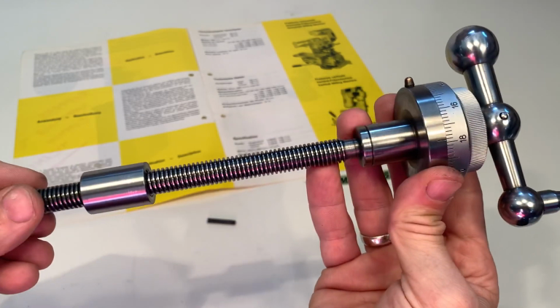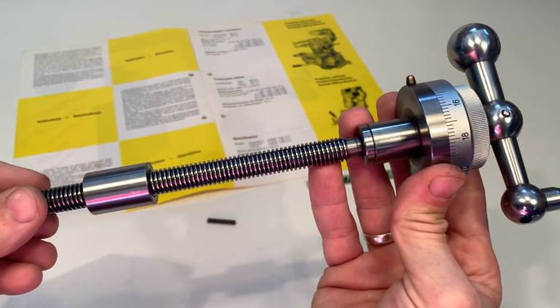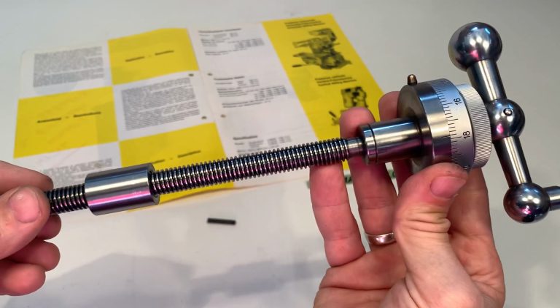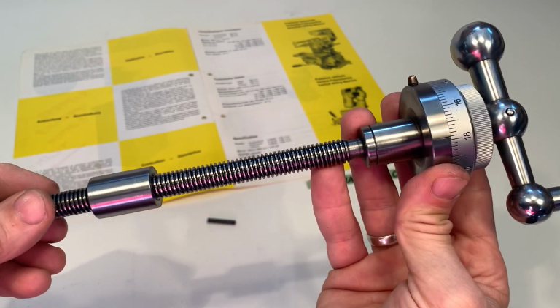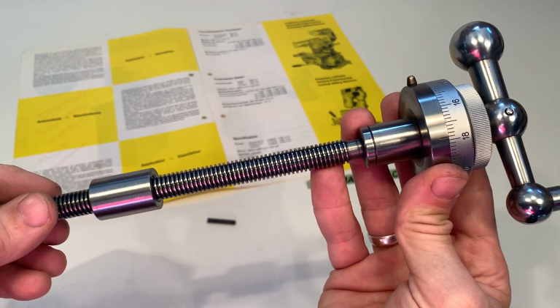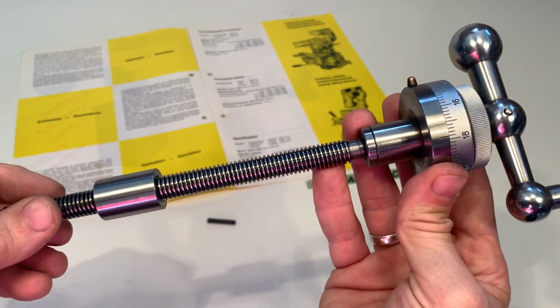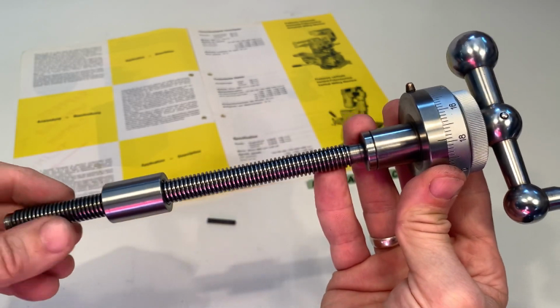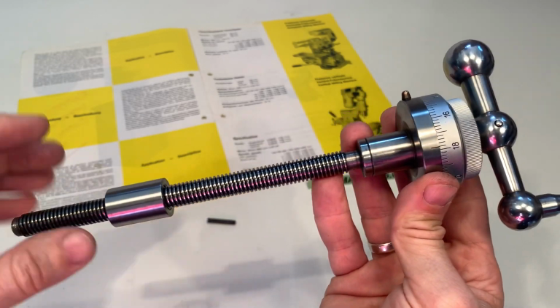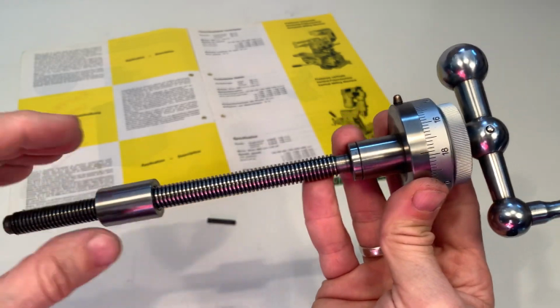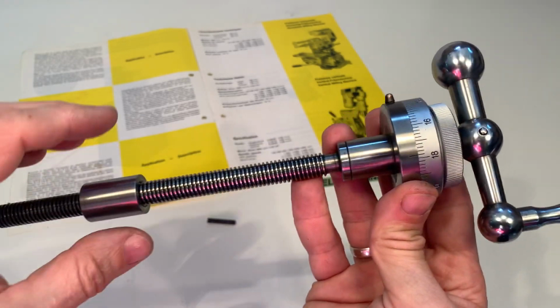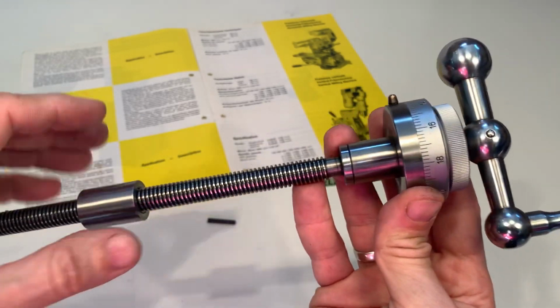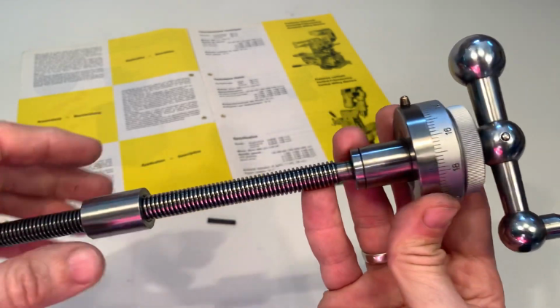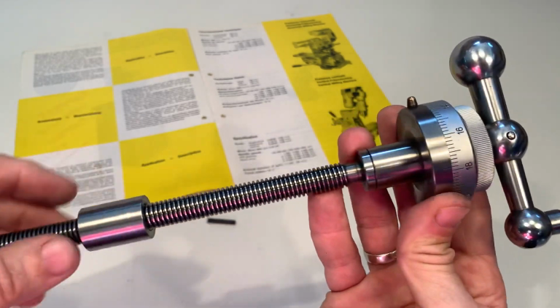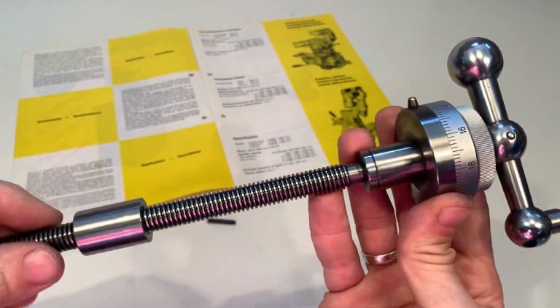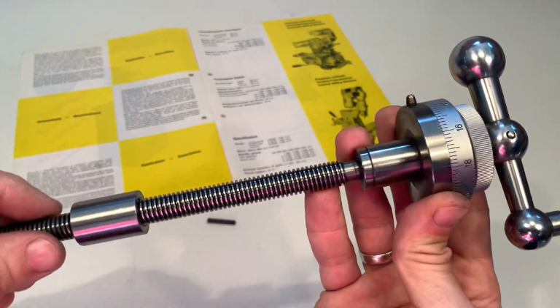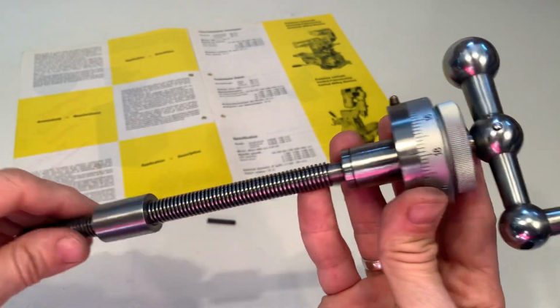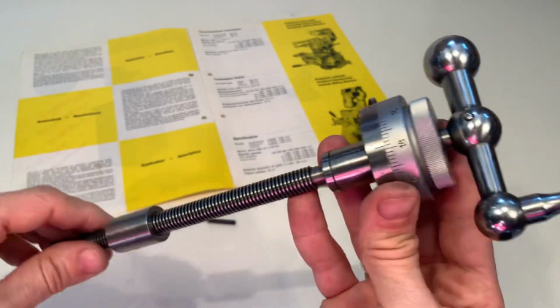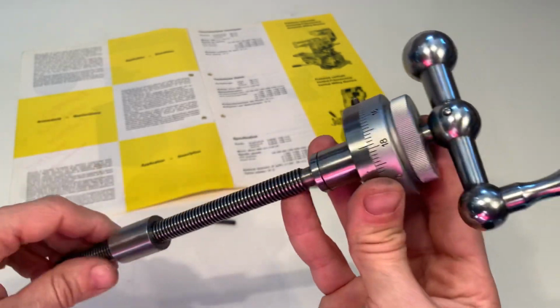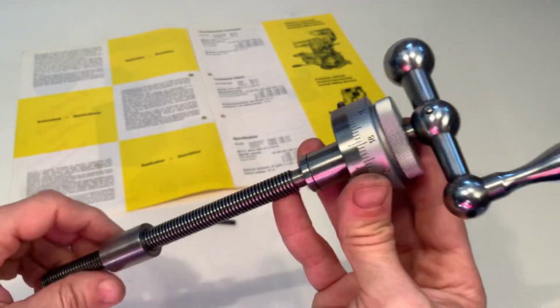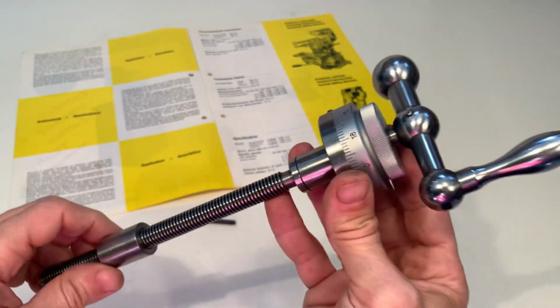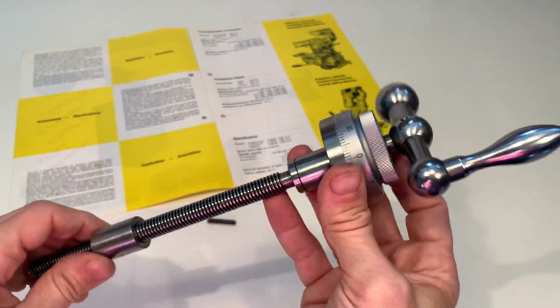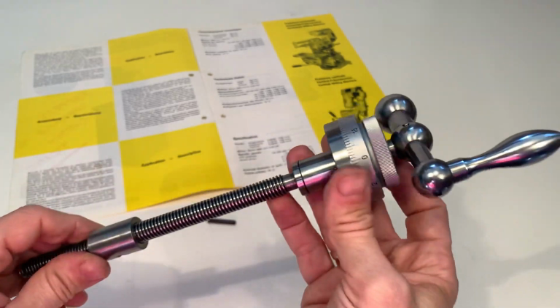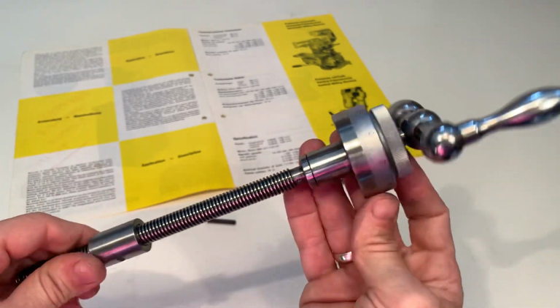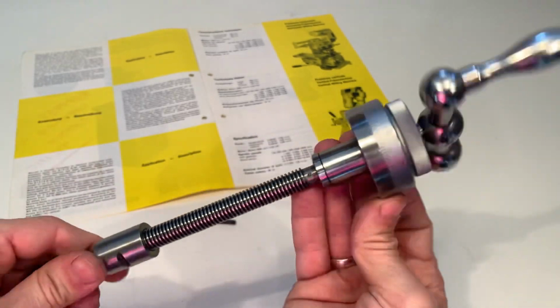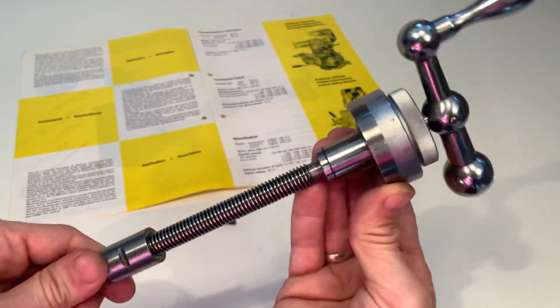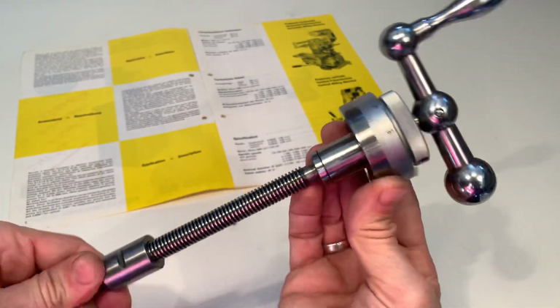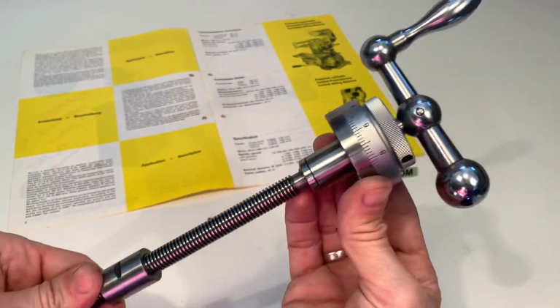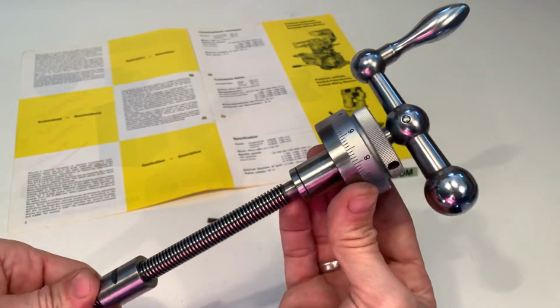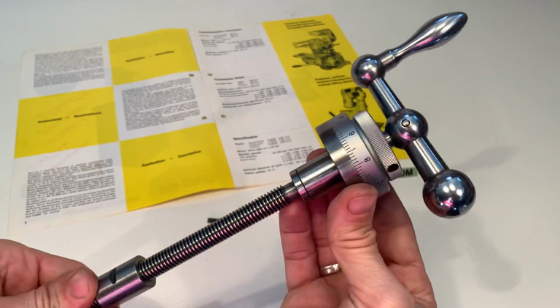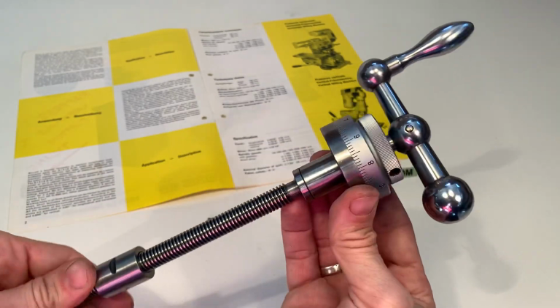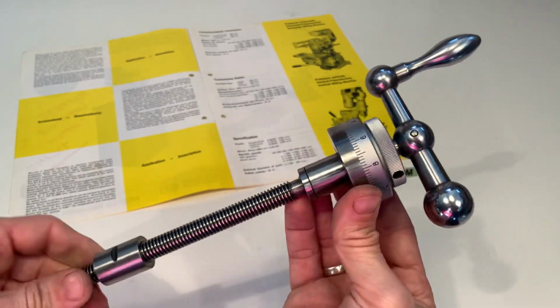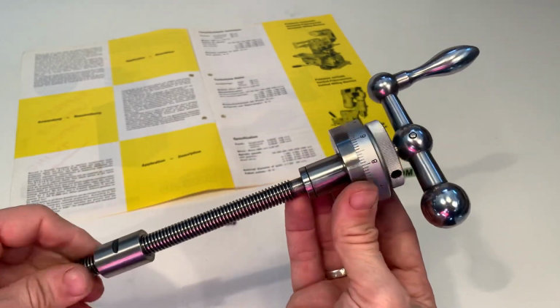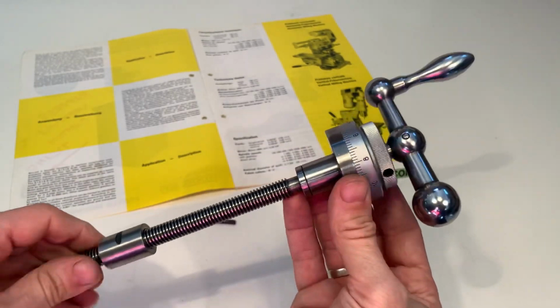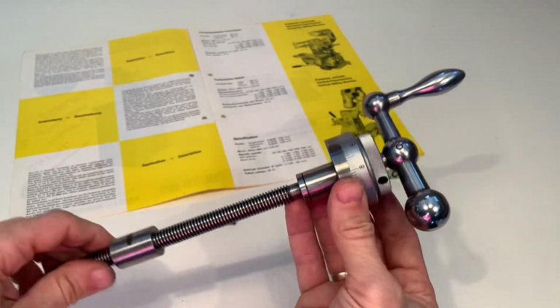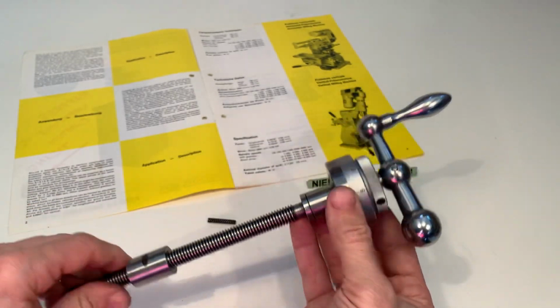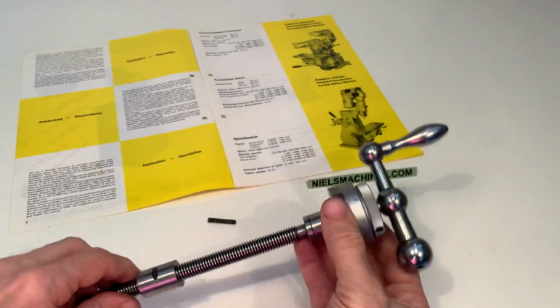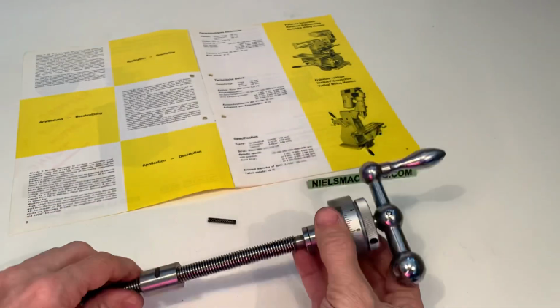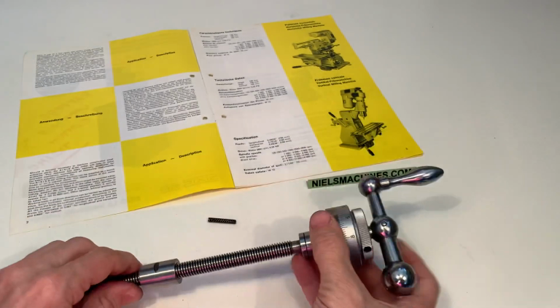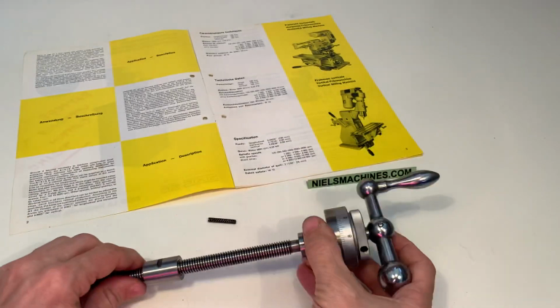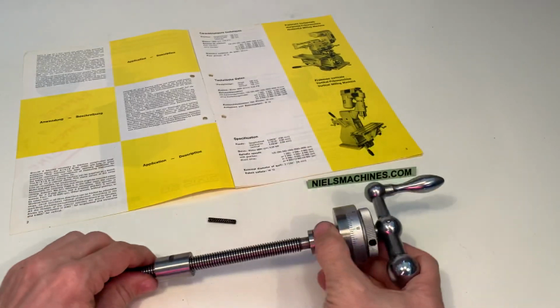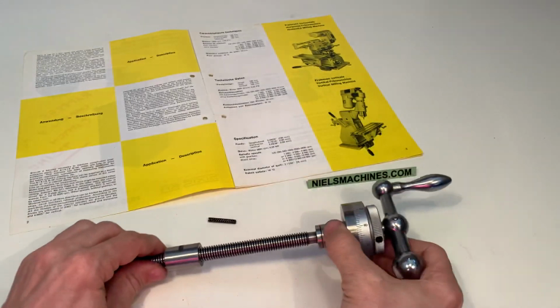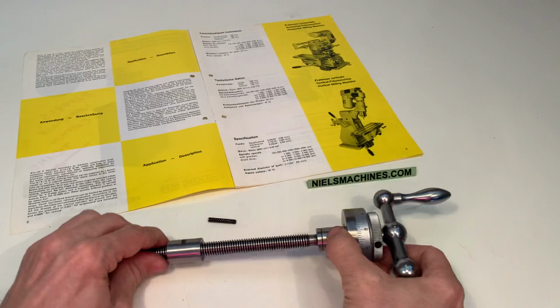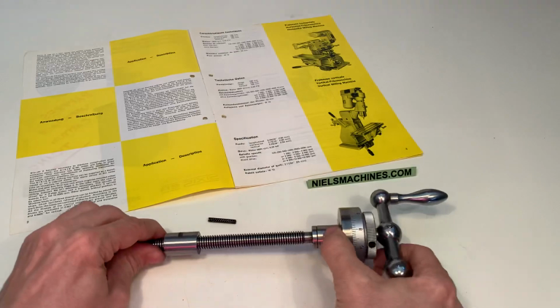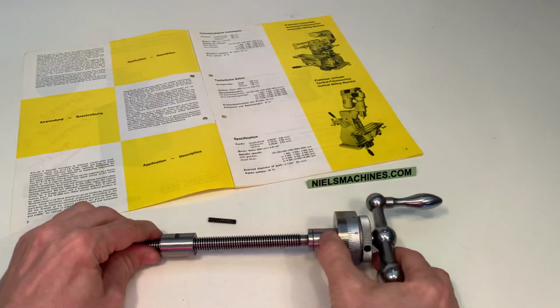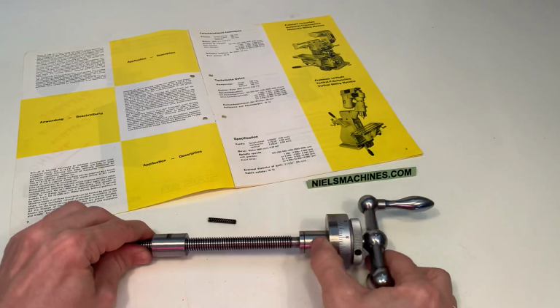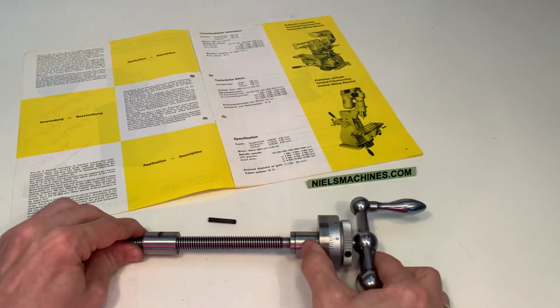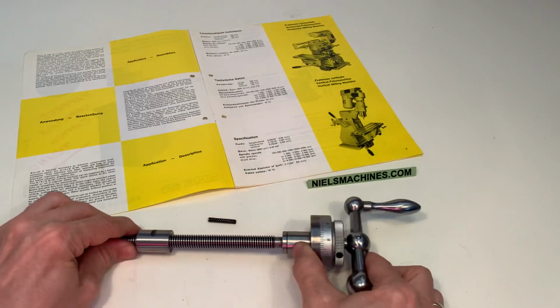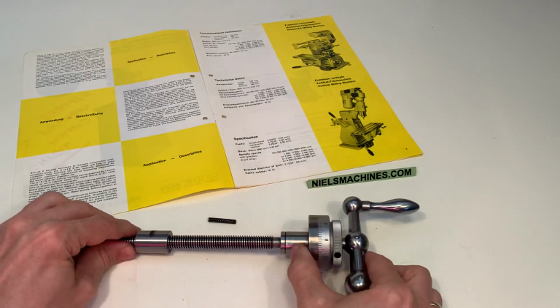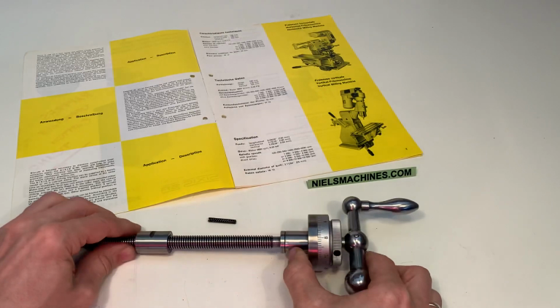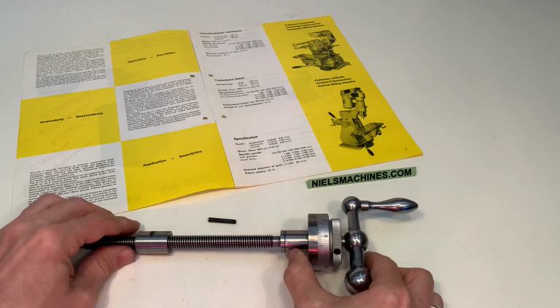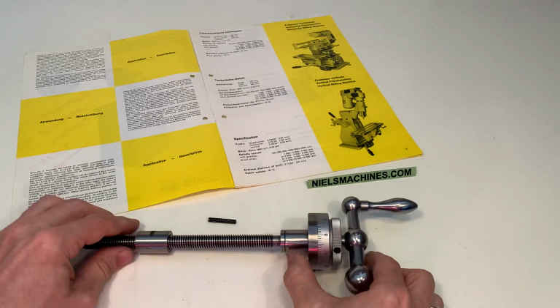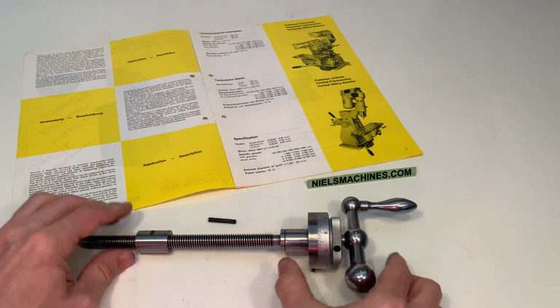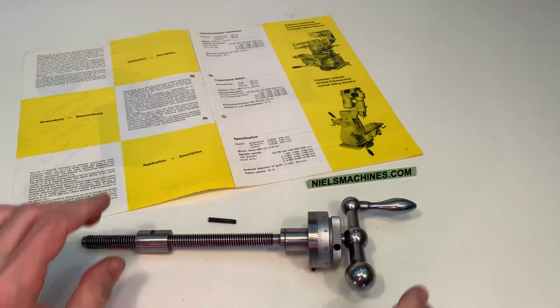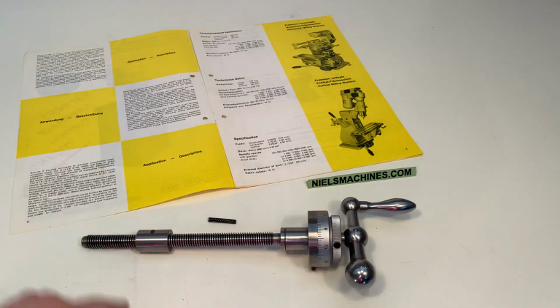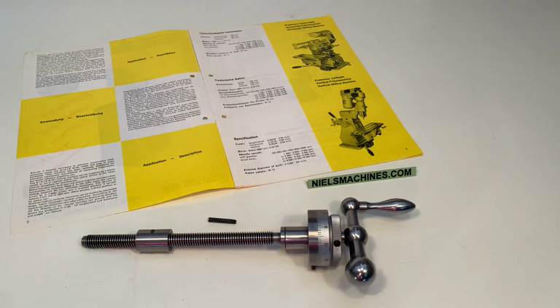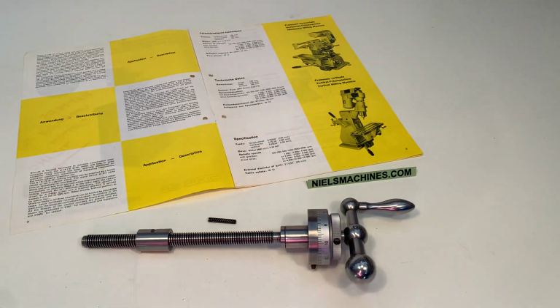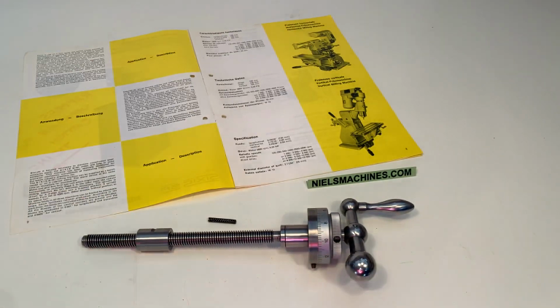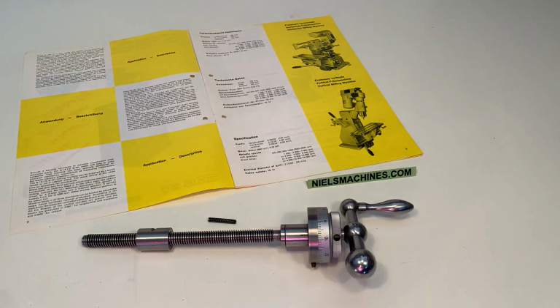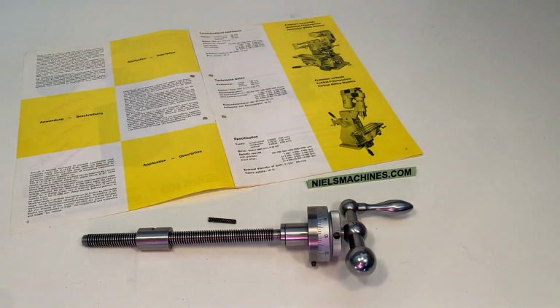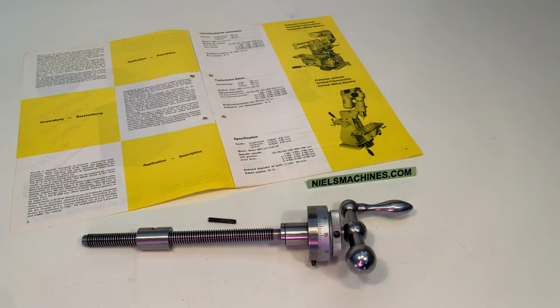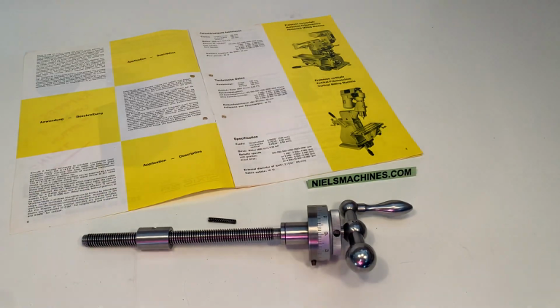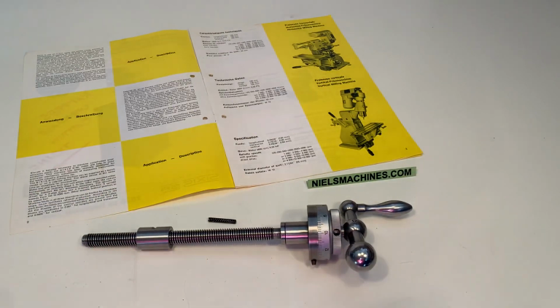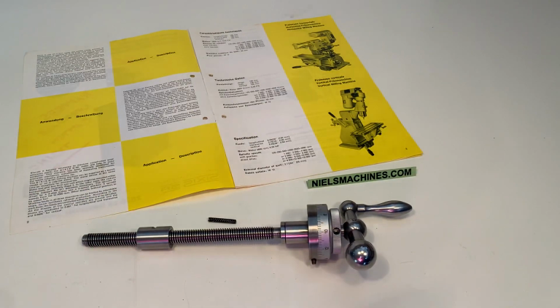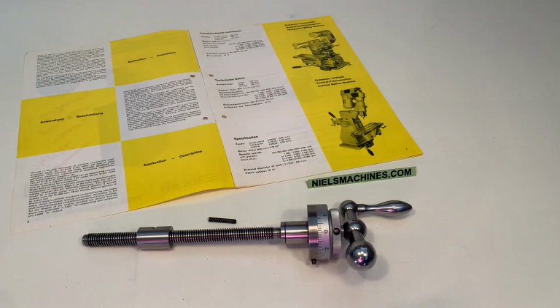I hope you have a good impression about the condition of this spindle and thank you for watching.